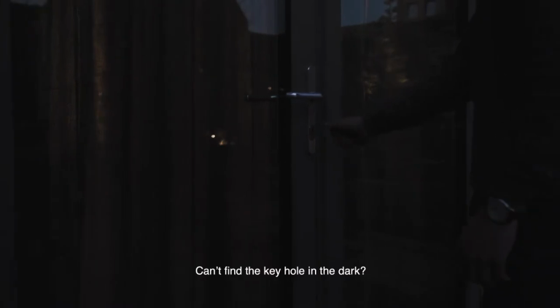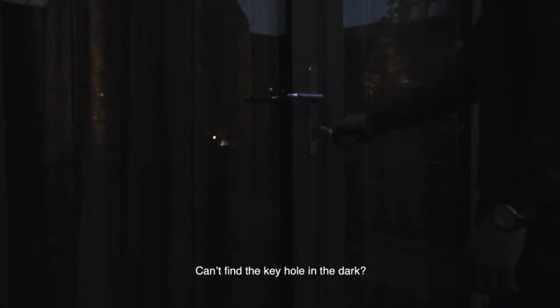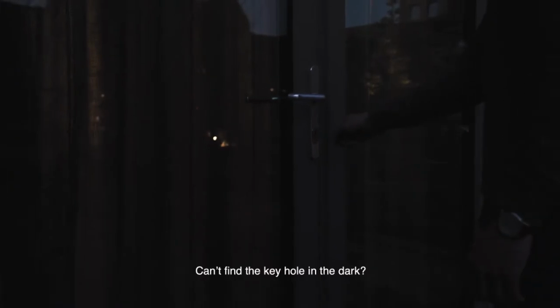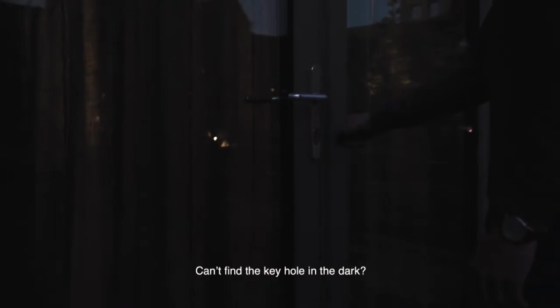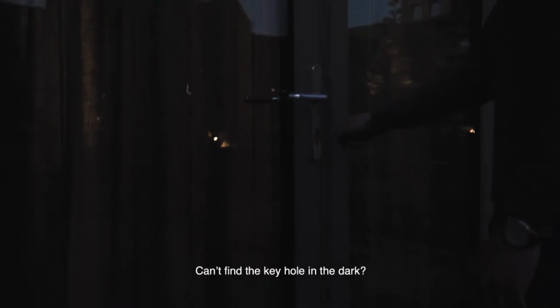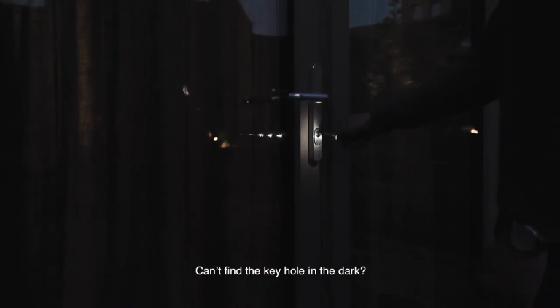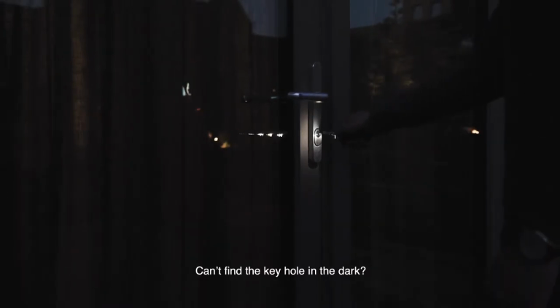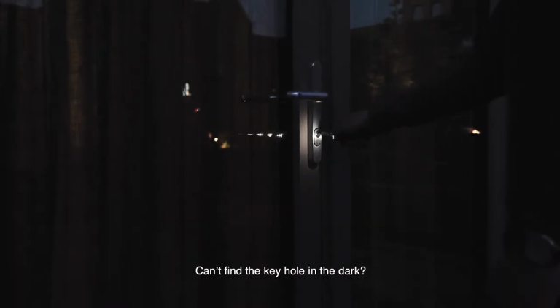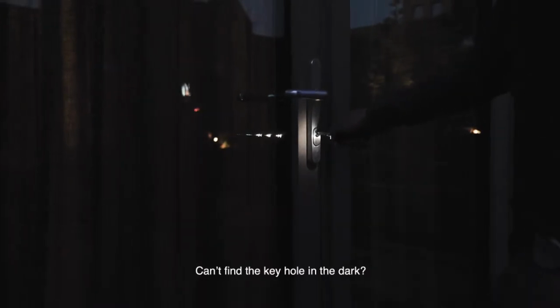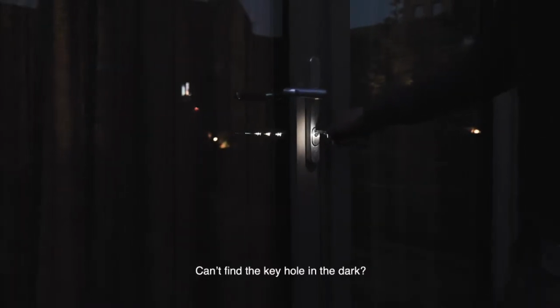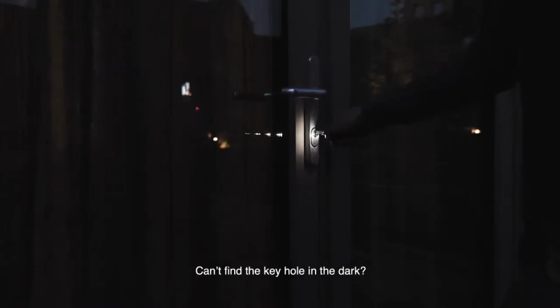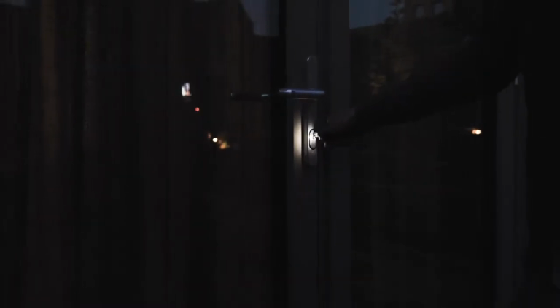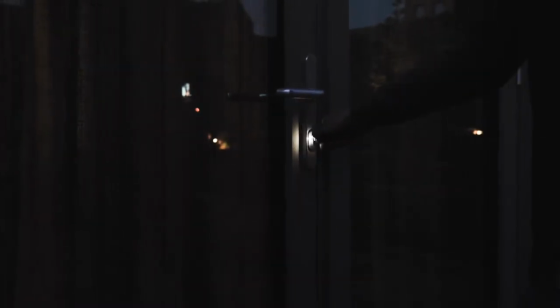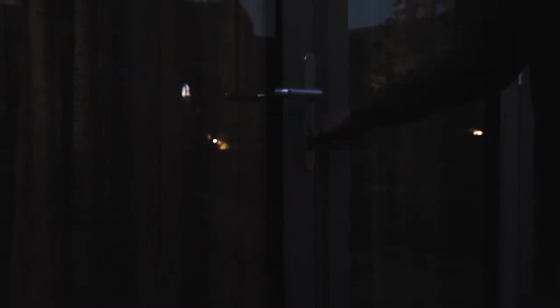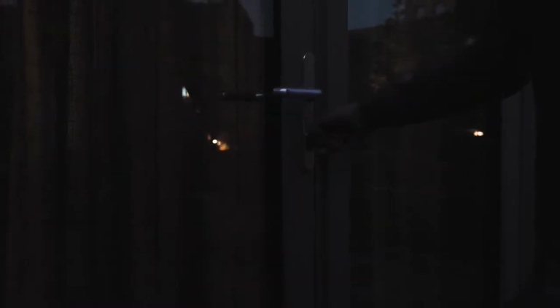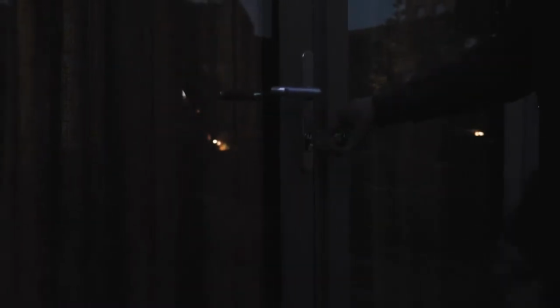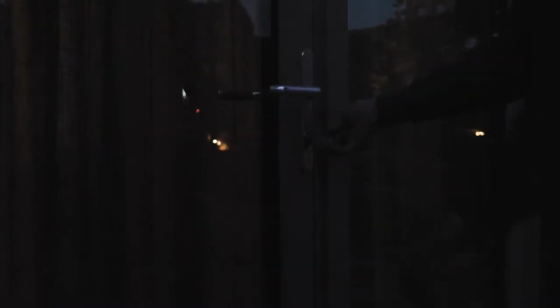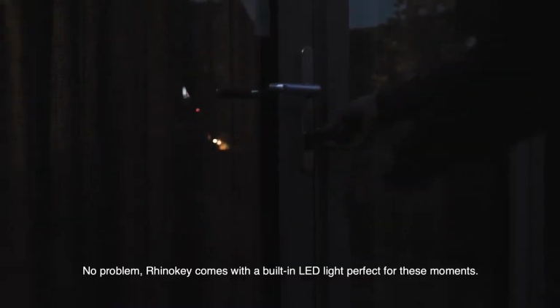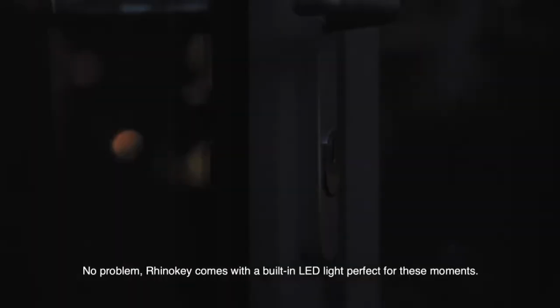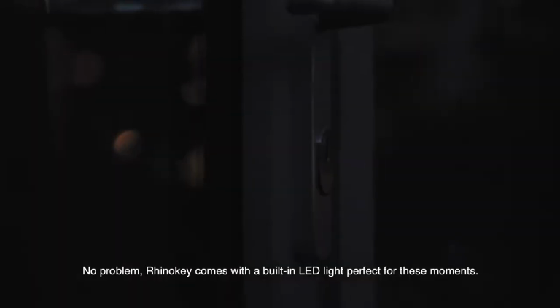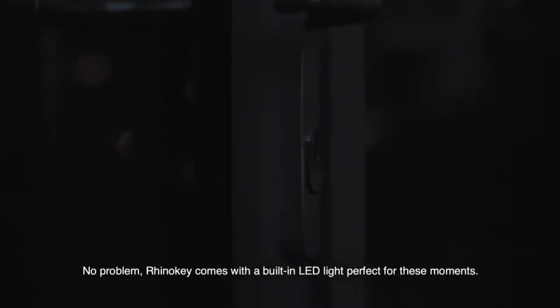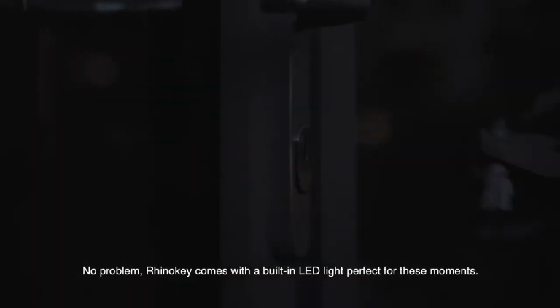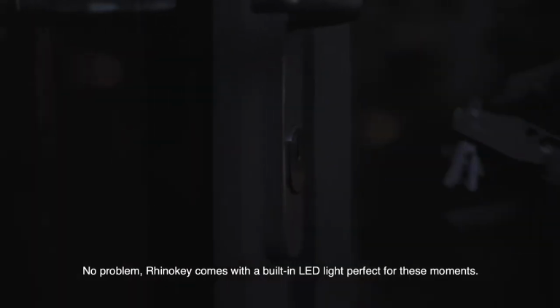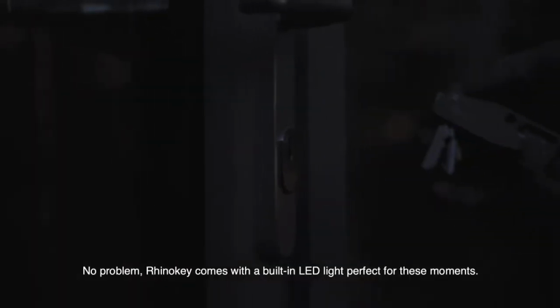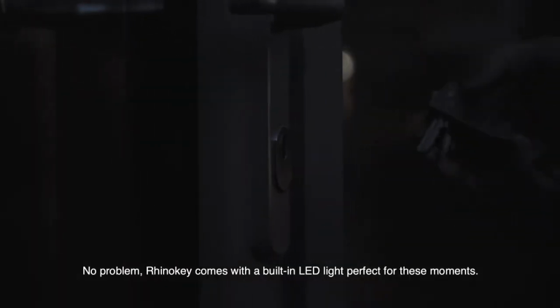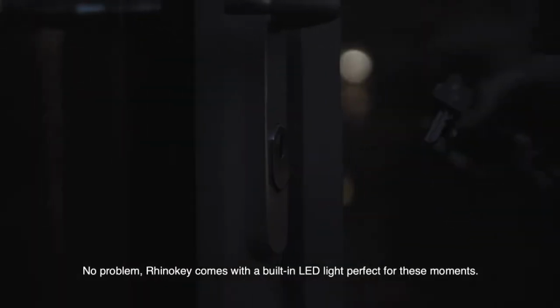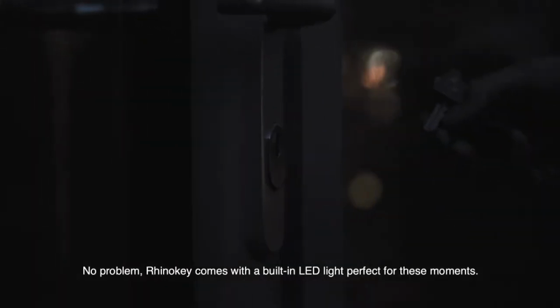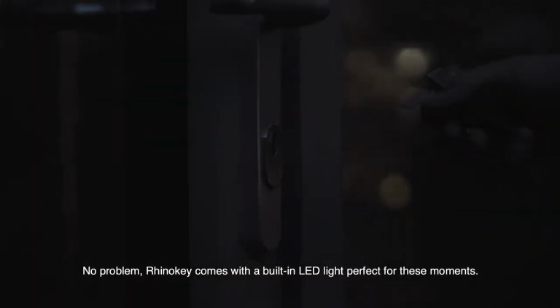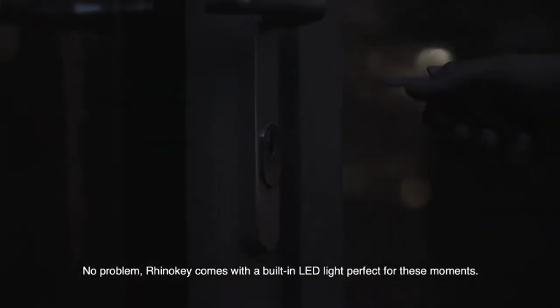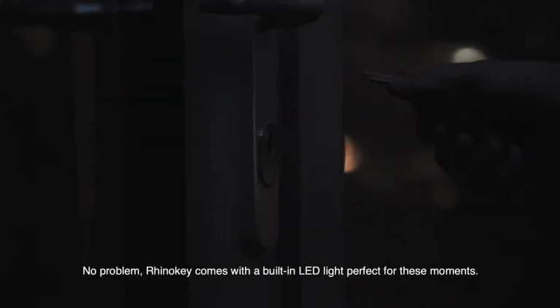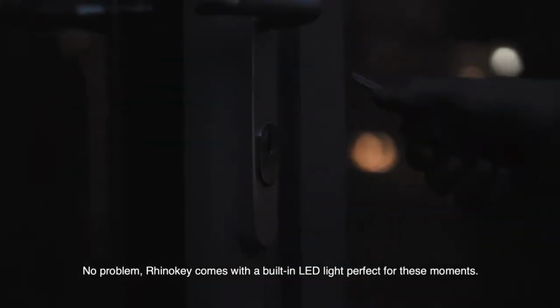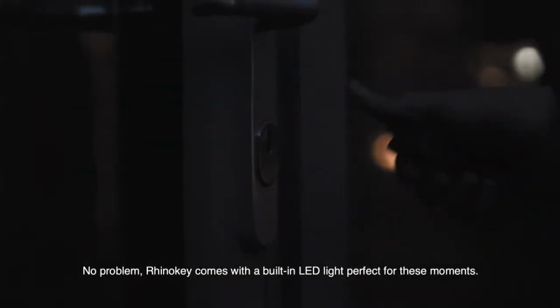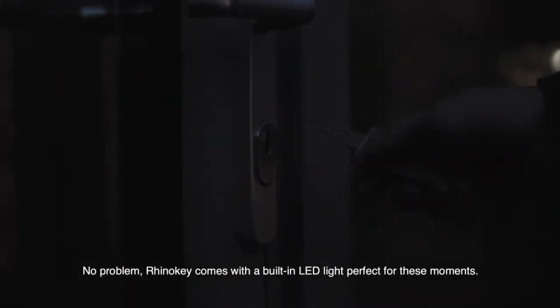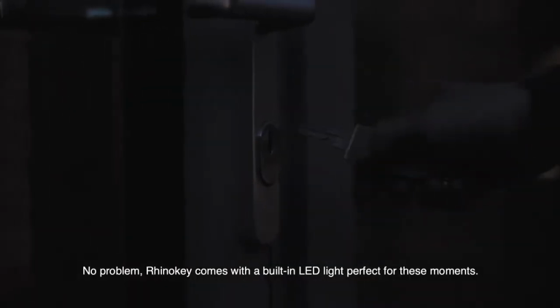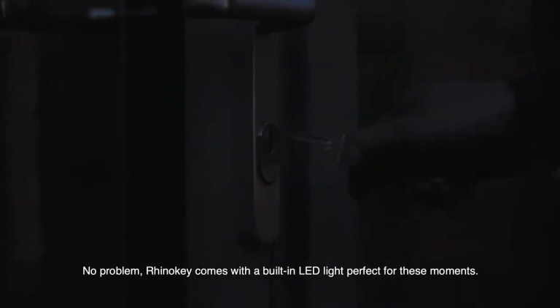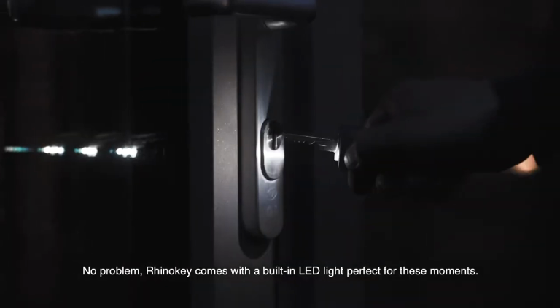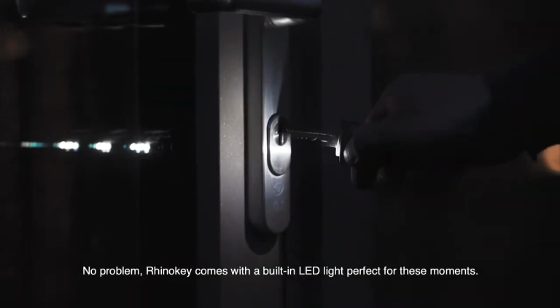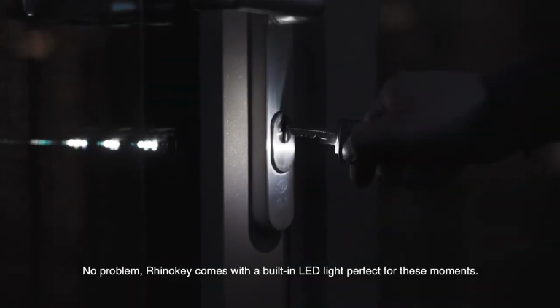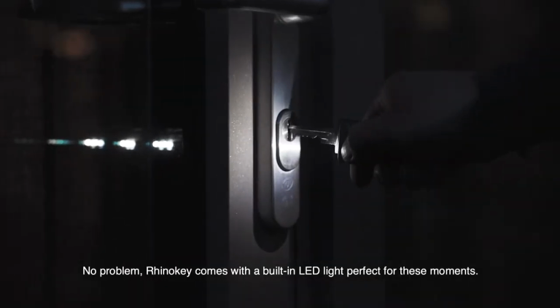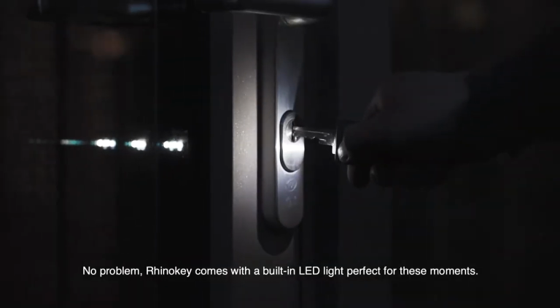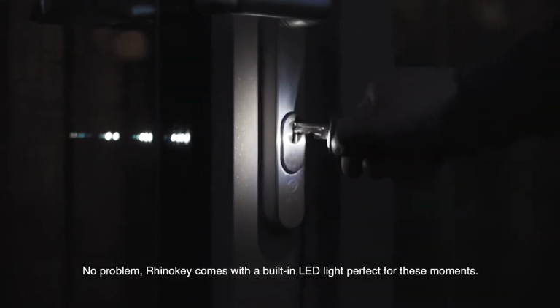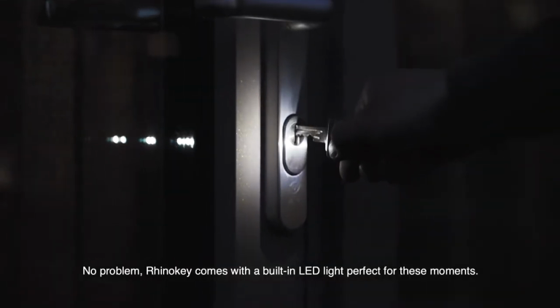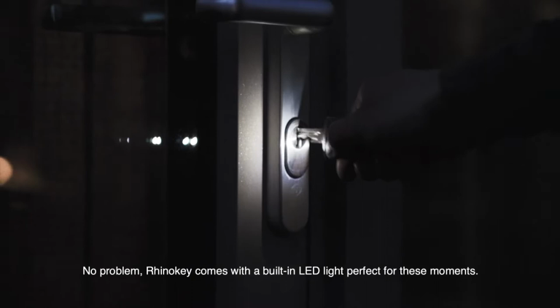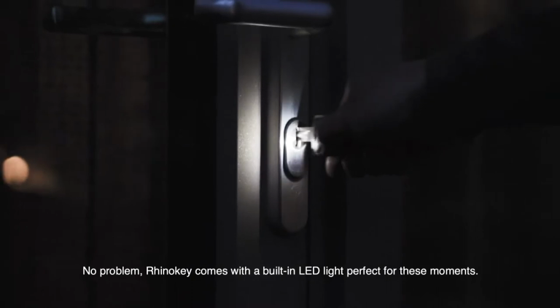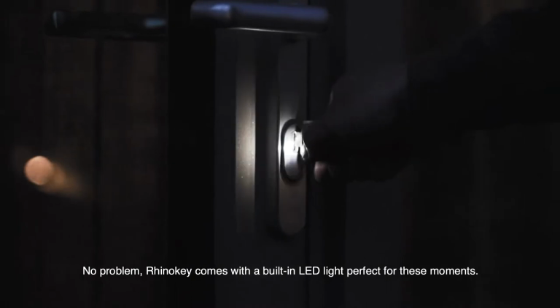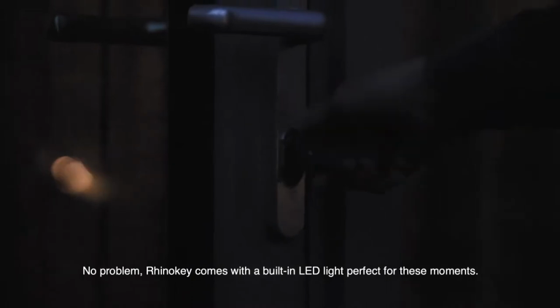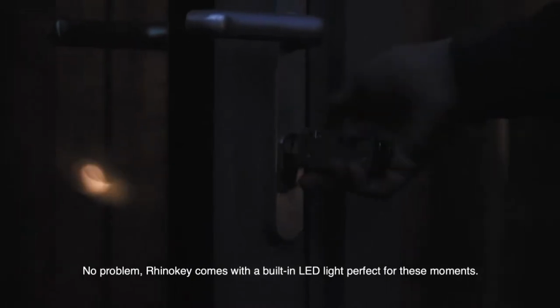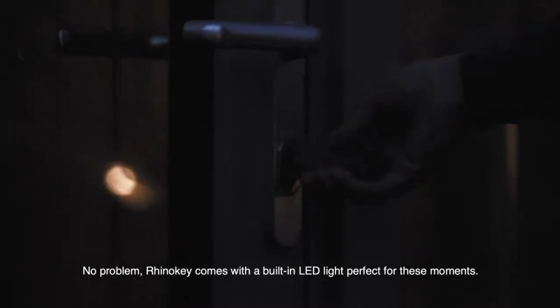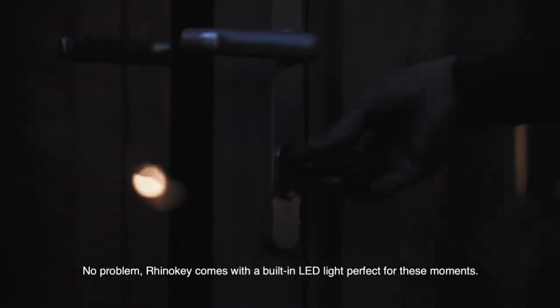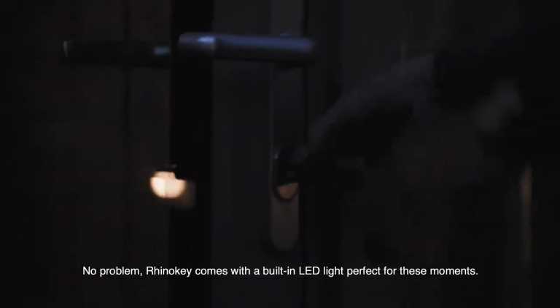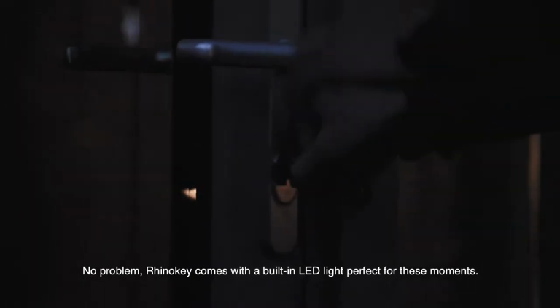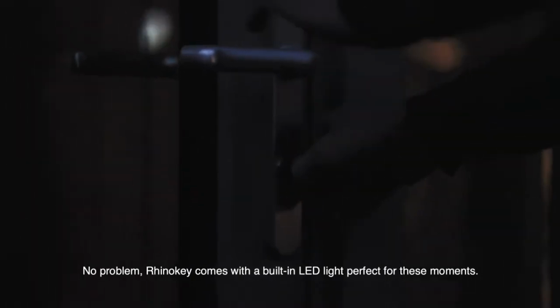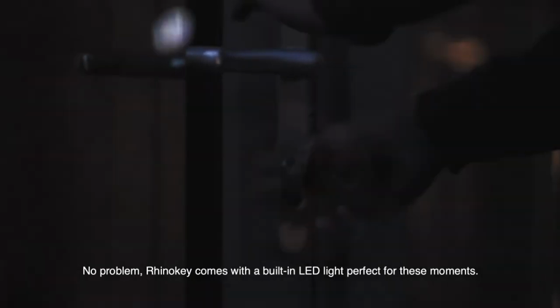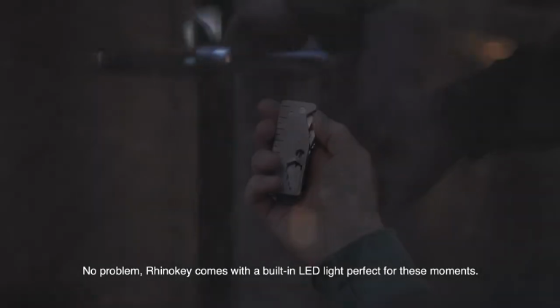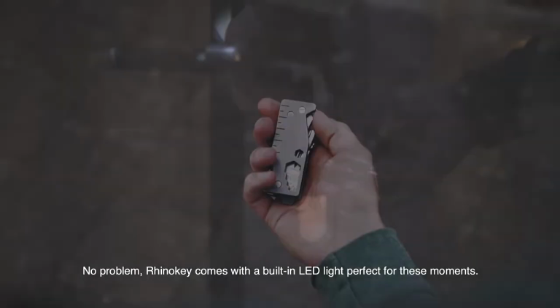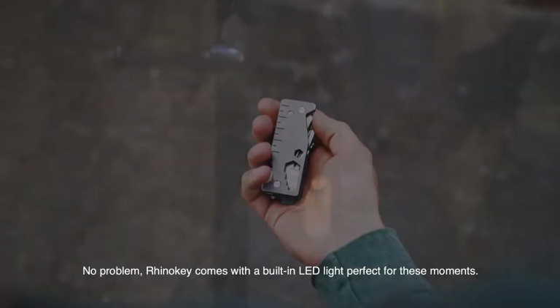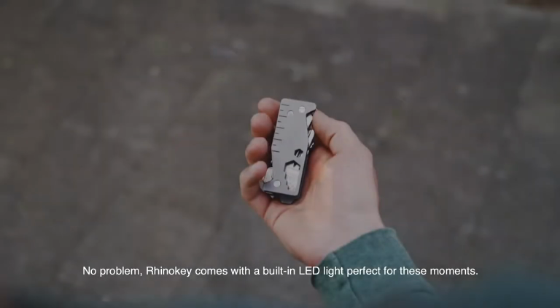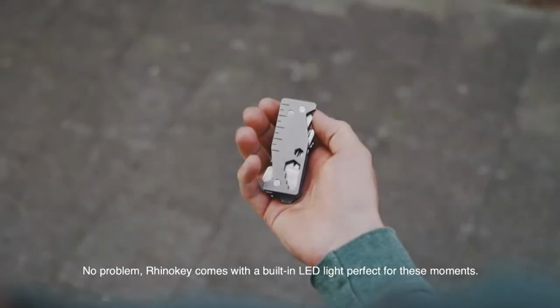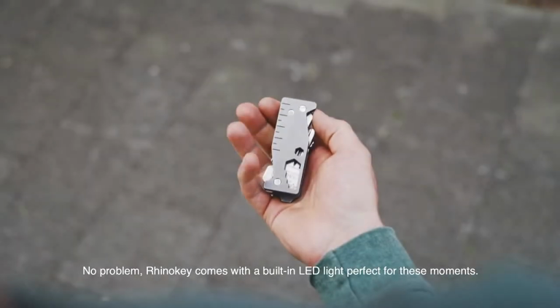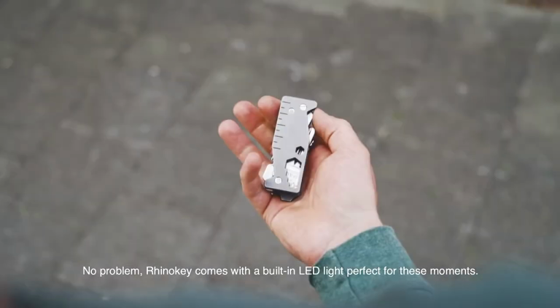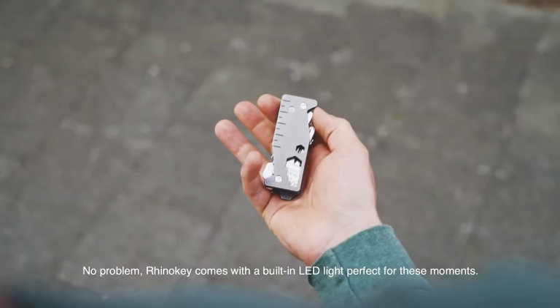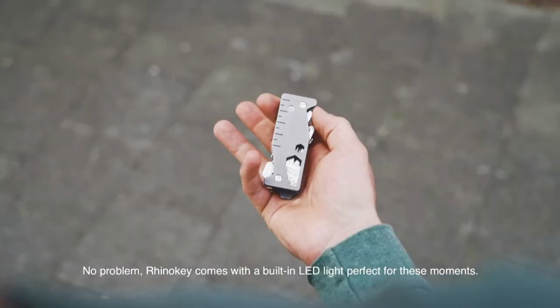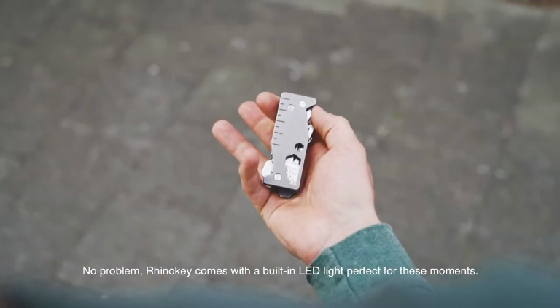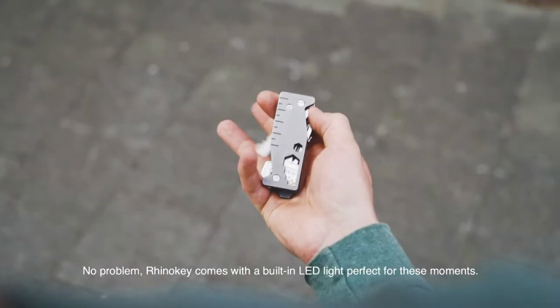Can't find the keyhole in the dark? No problem. RhinoKey comes with a built-in LED light, perfect for these moments.